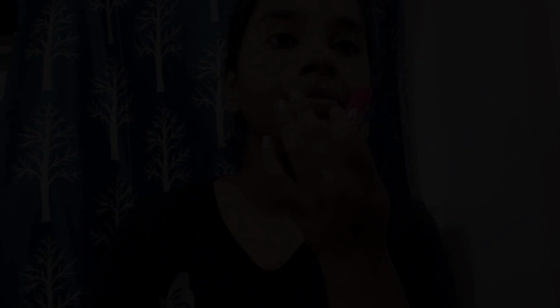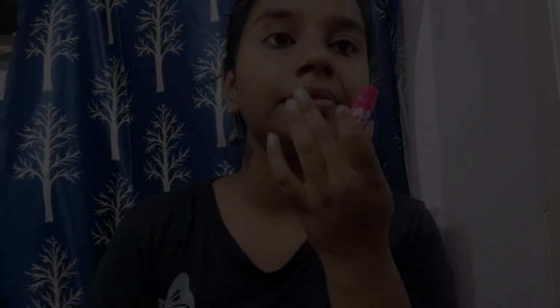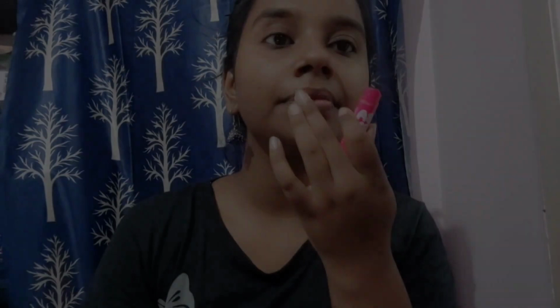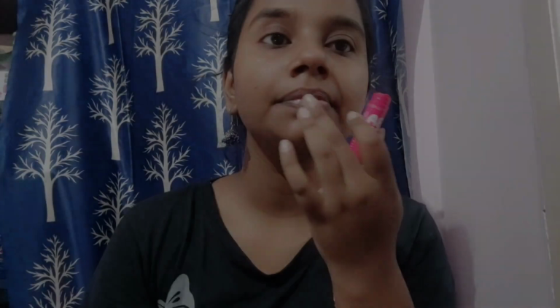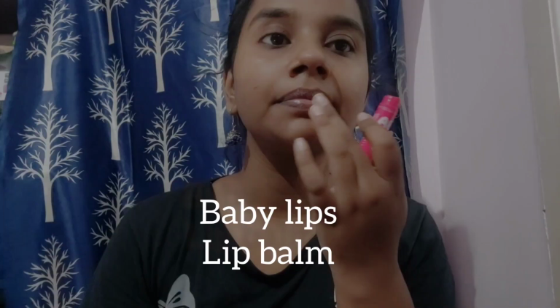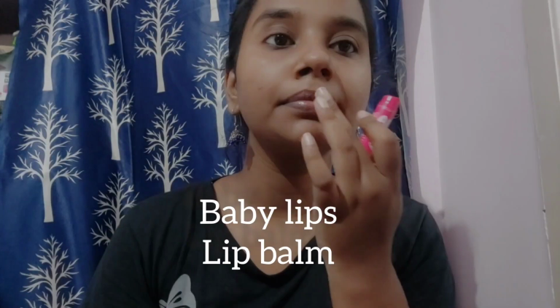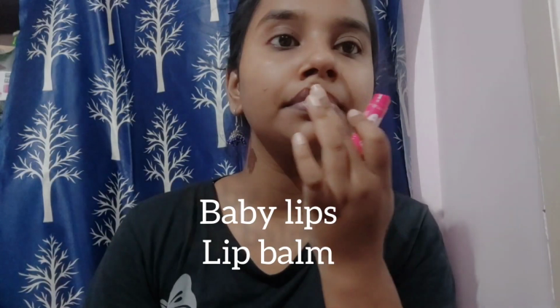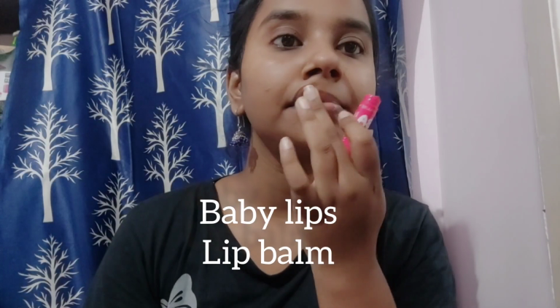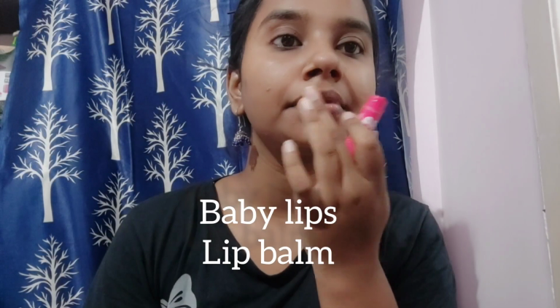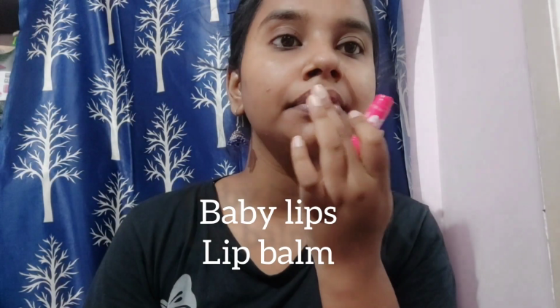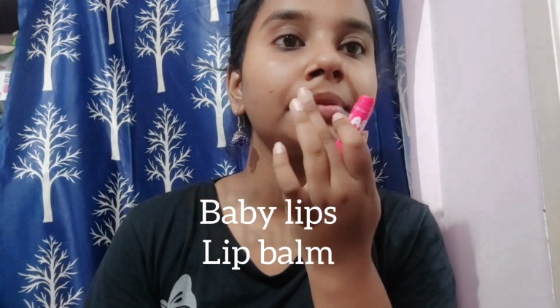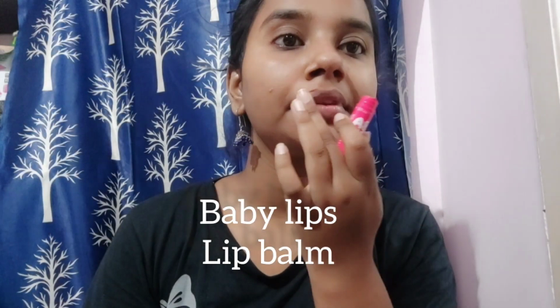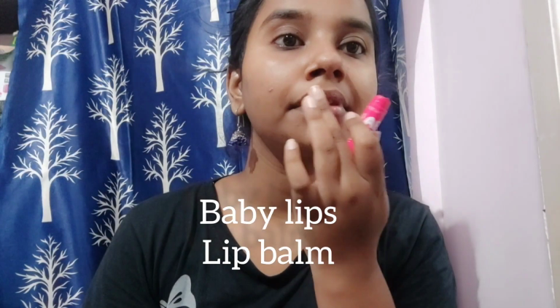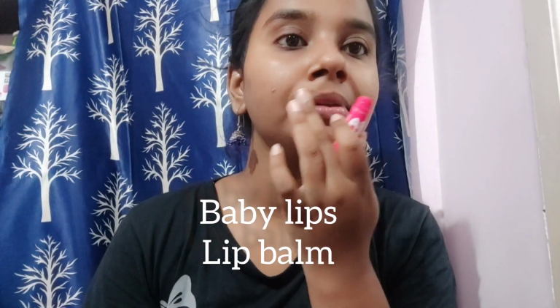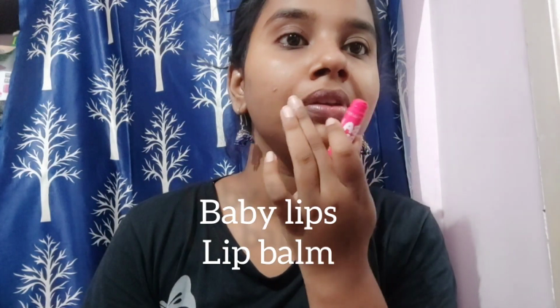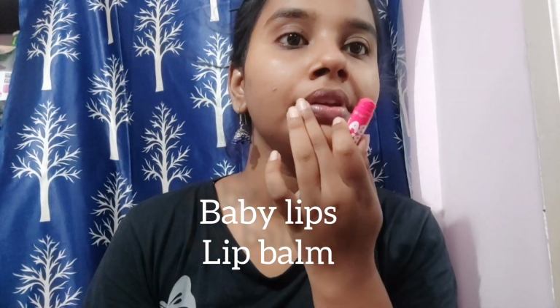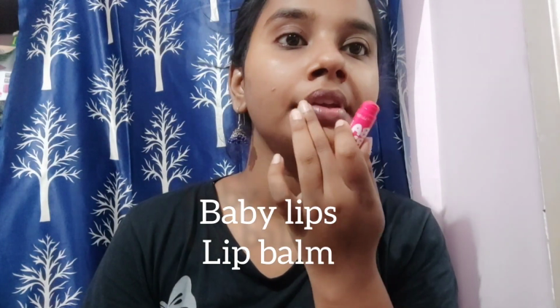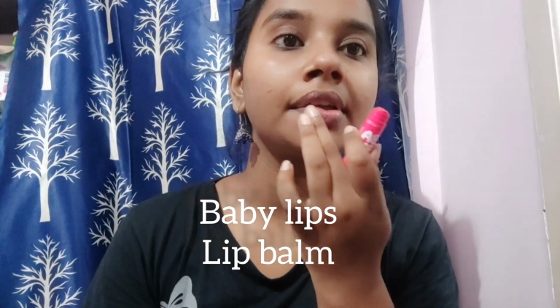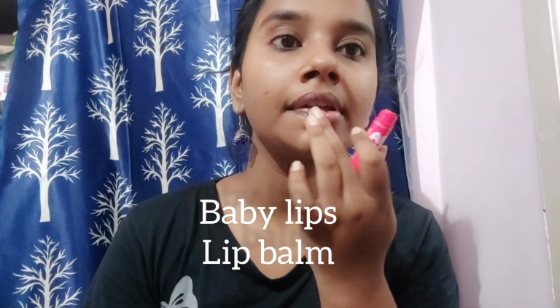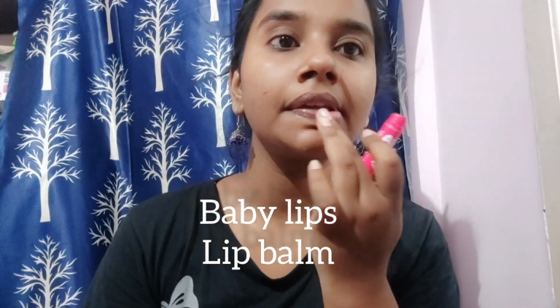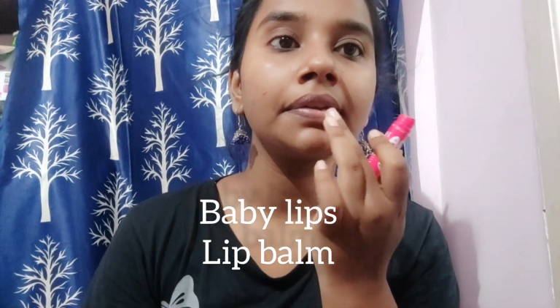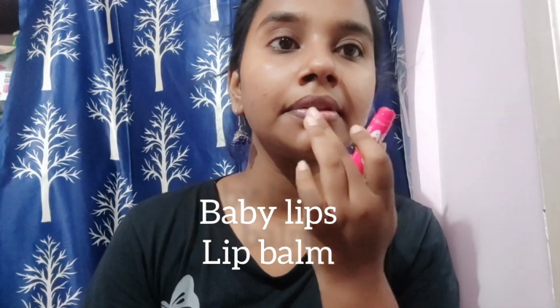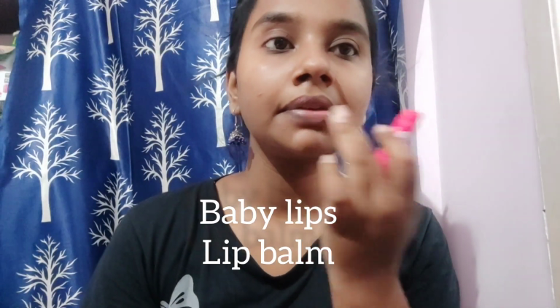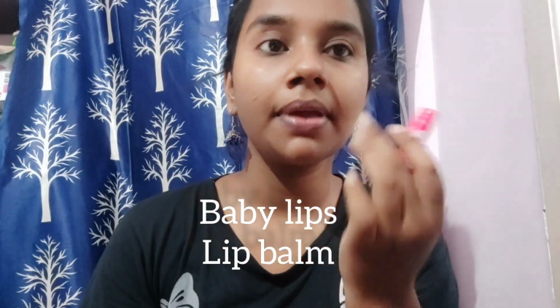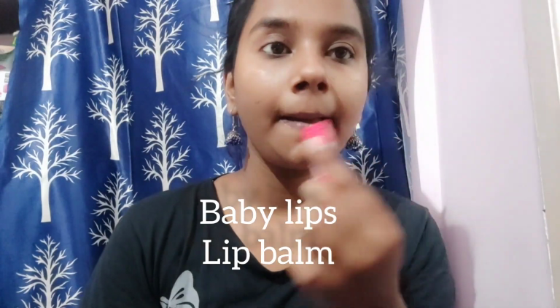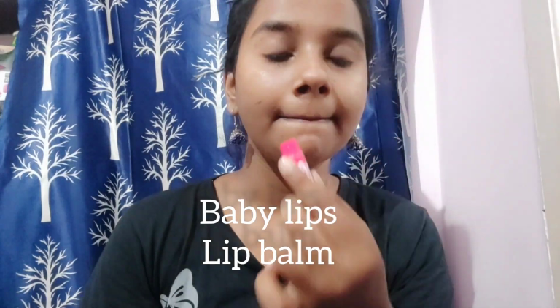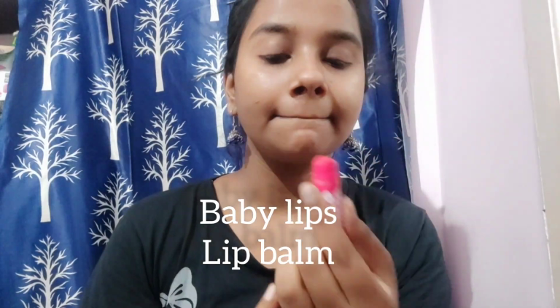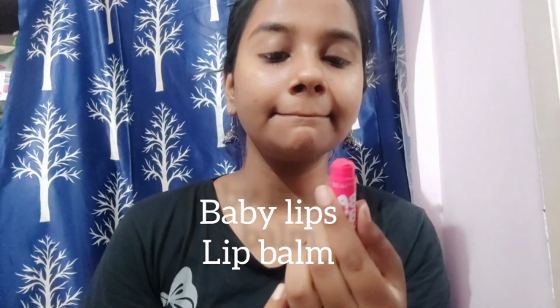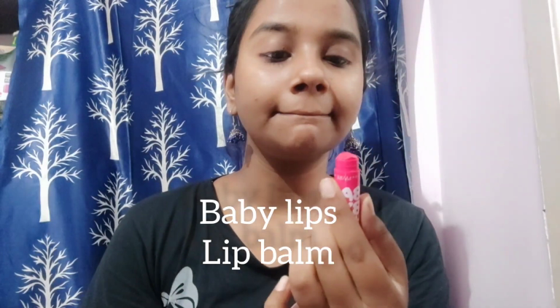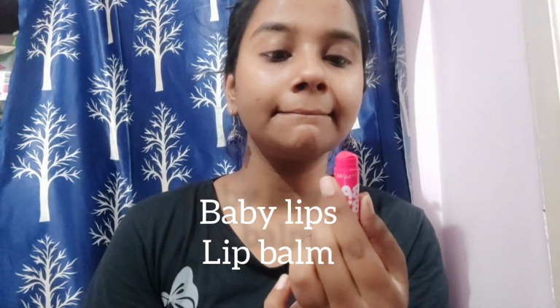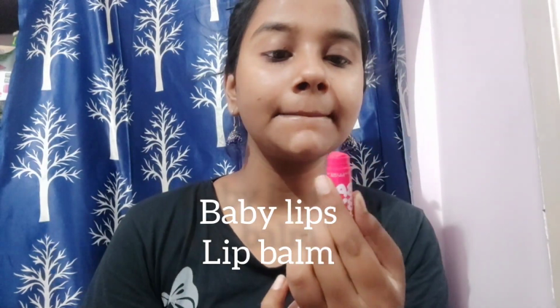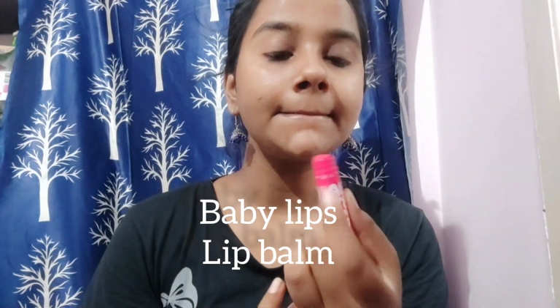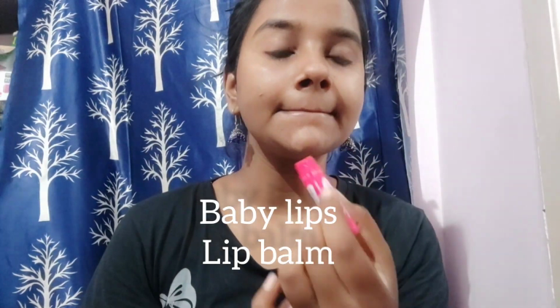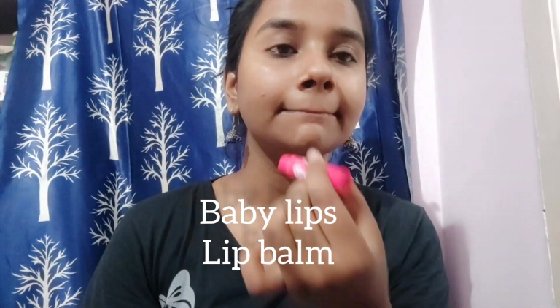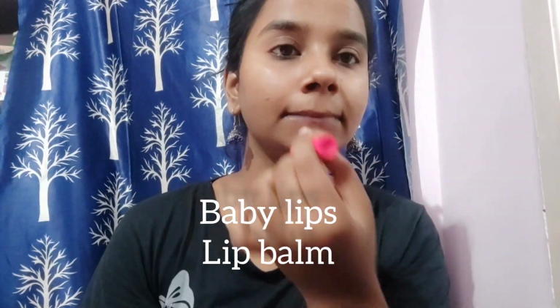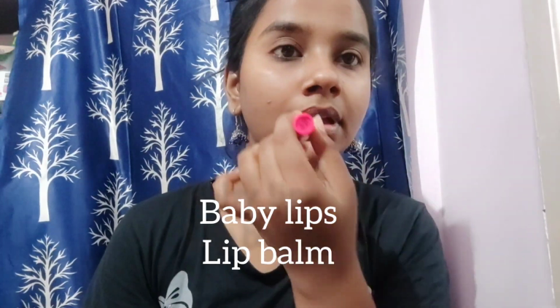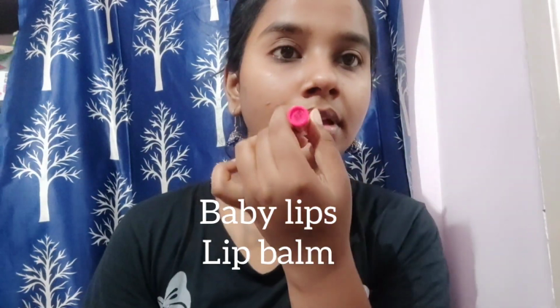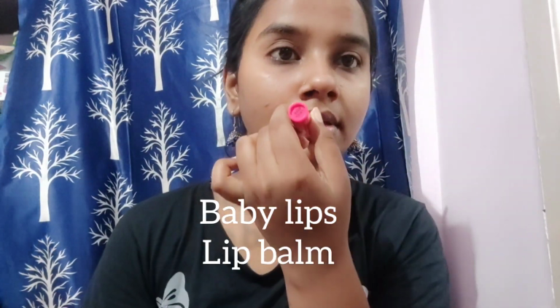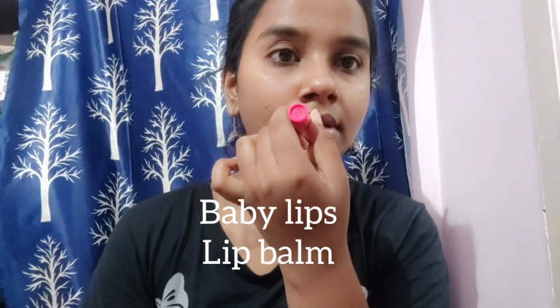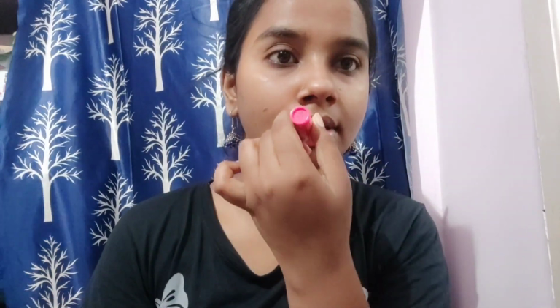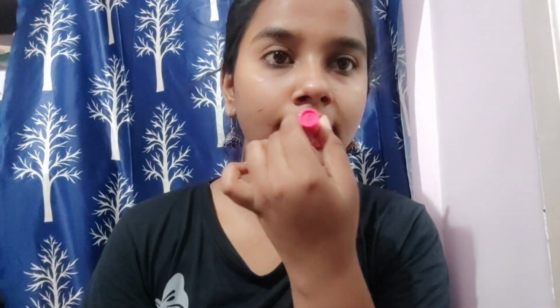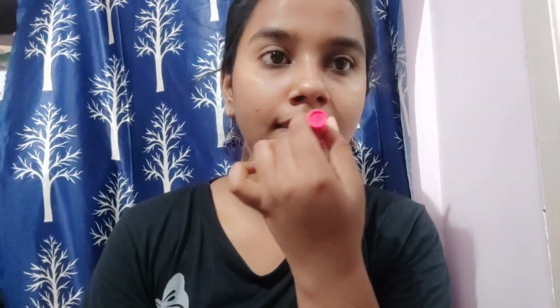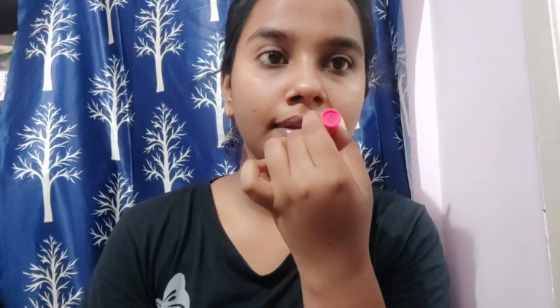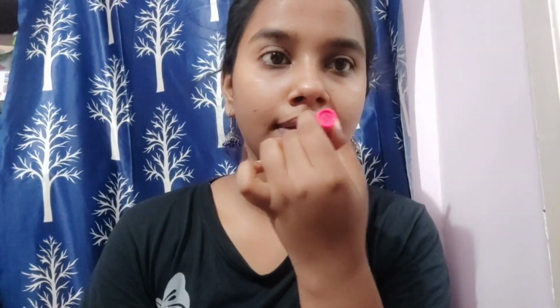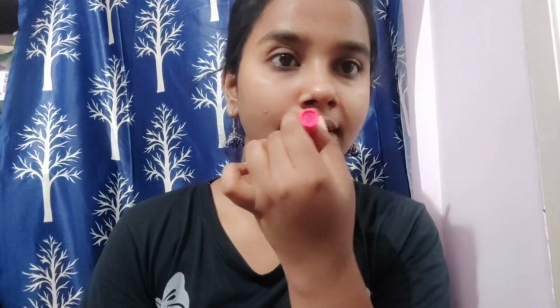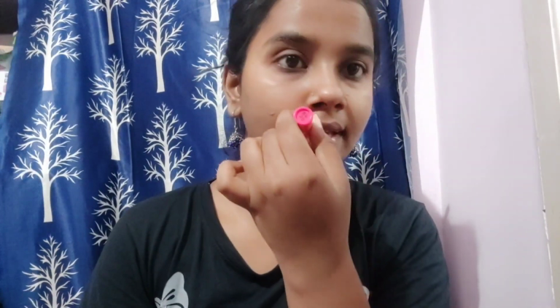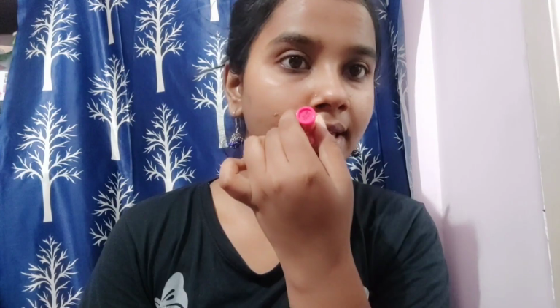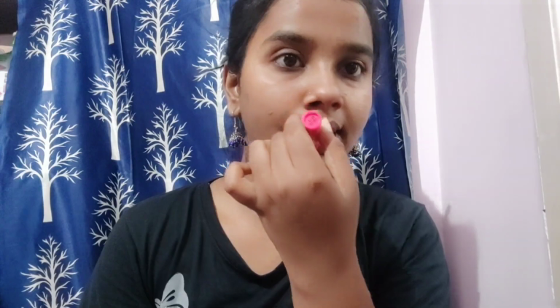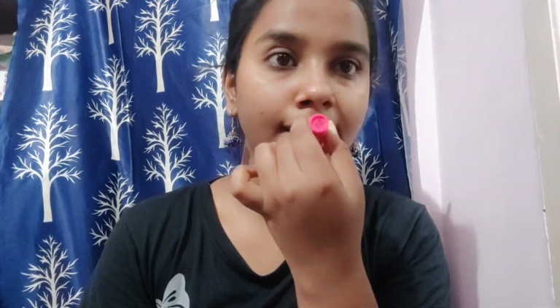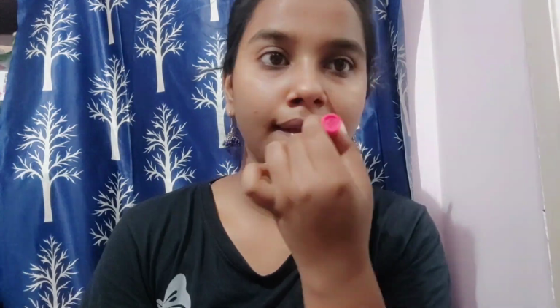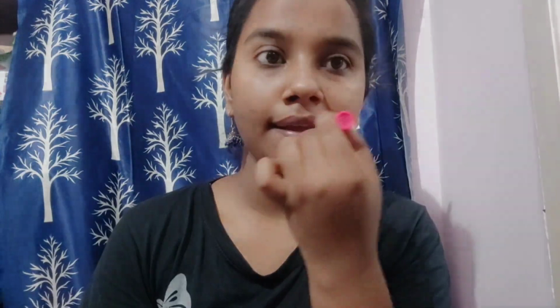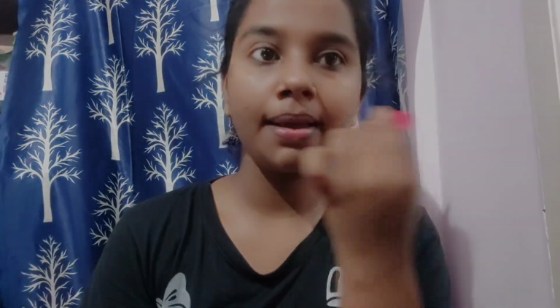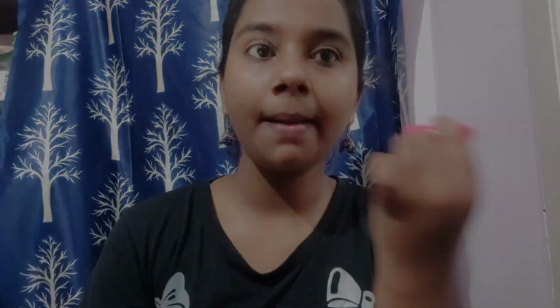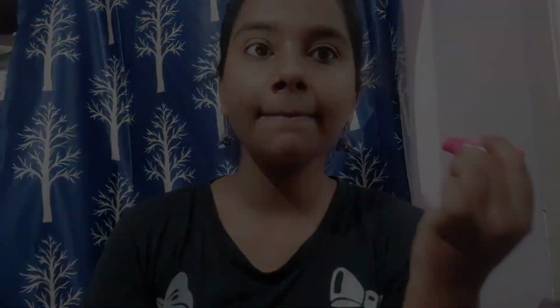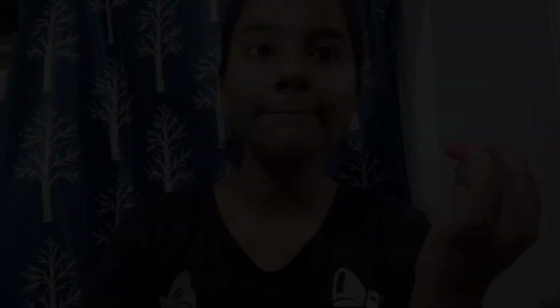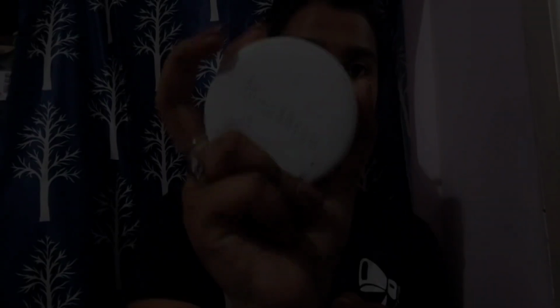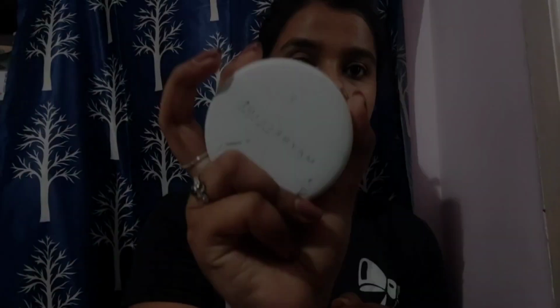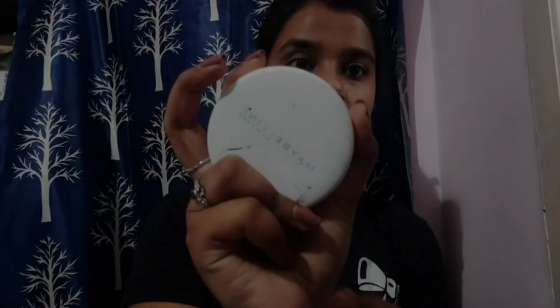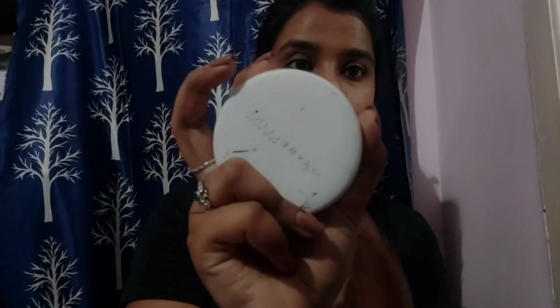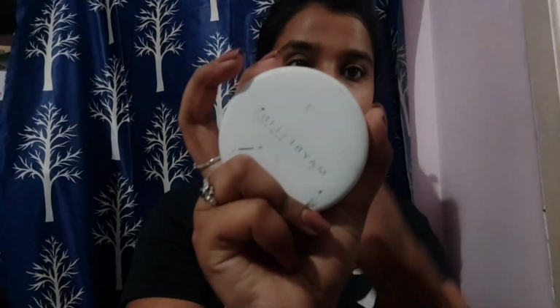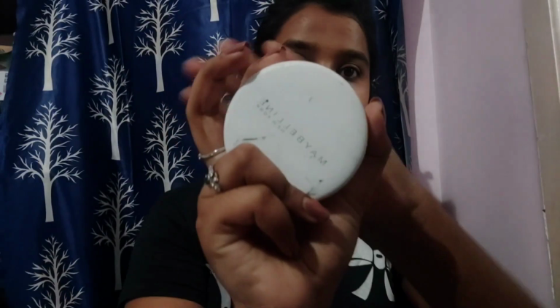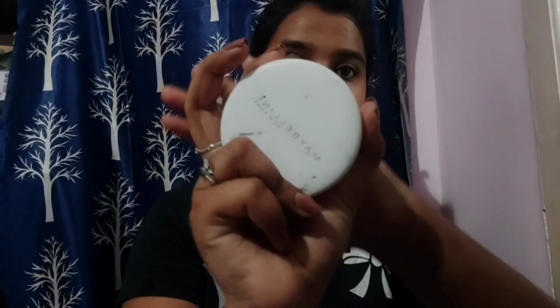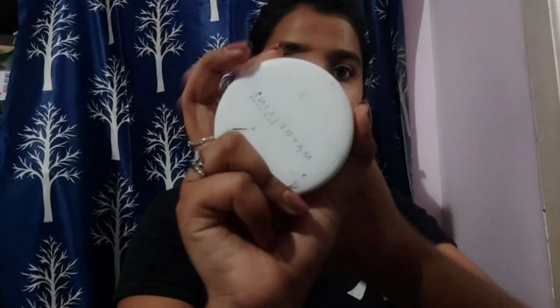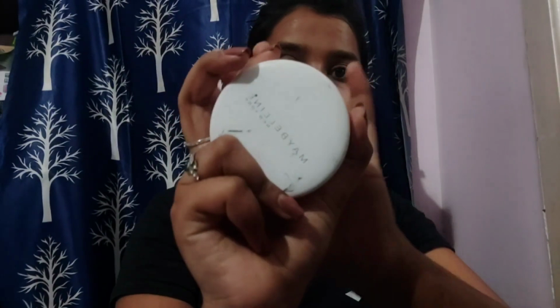Next, I will show you baby lips. Now, I will show you the makeup.